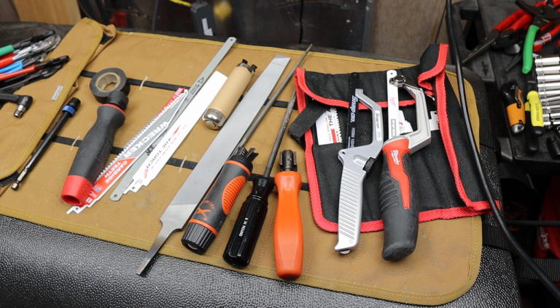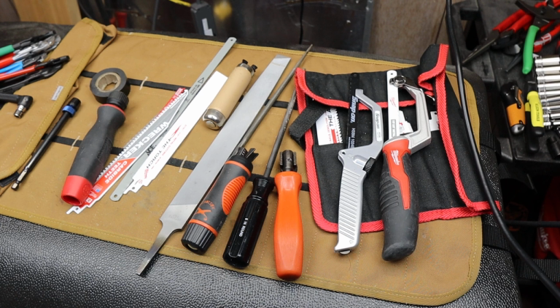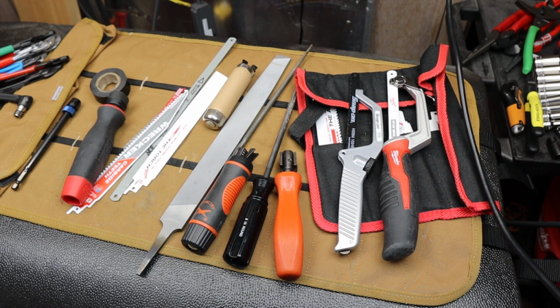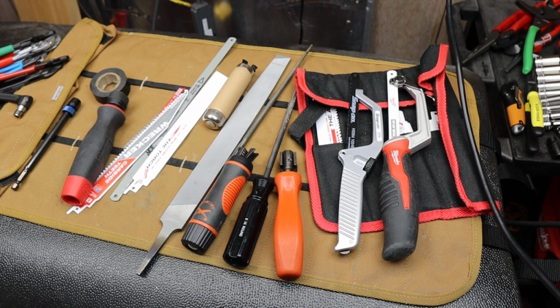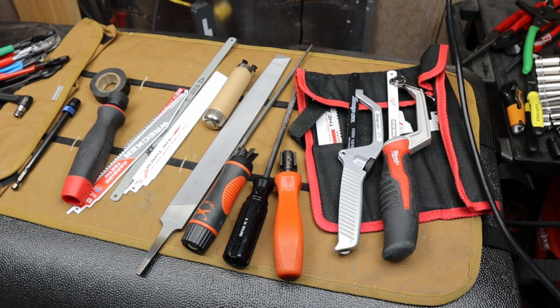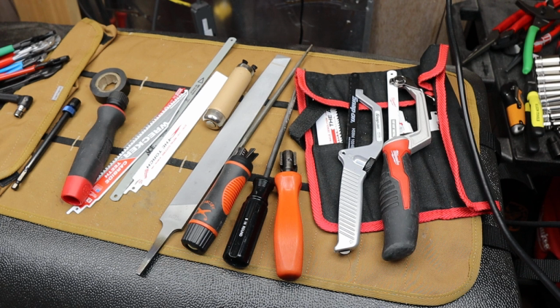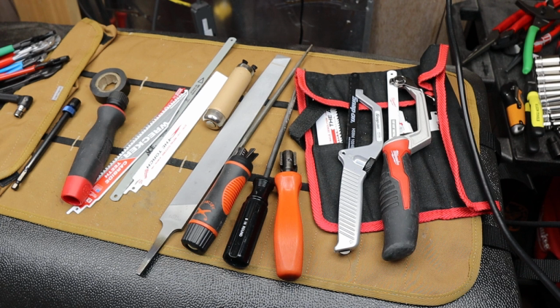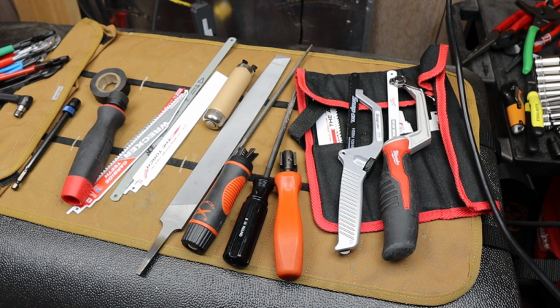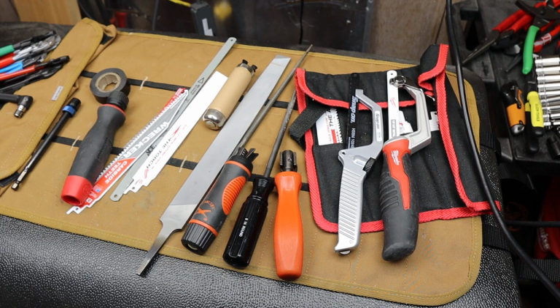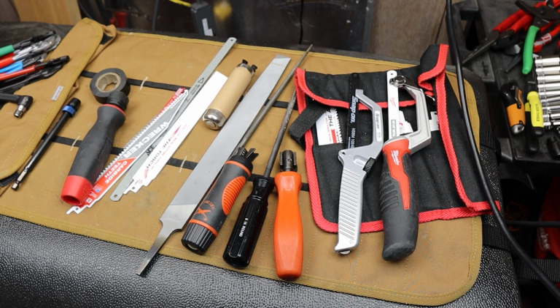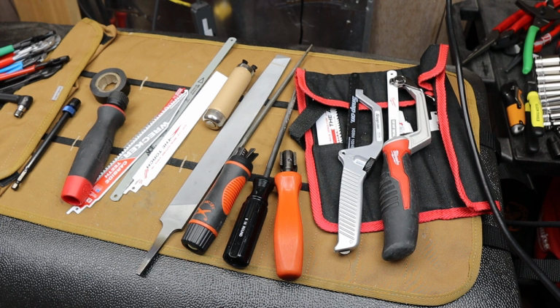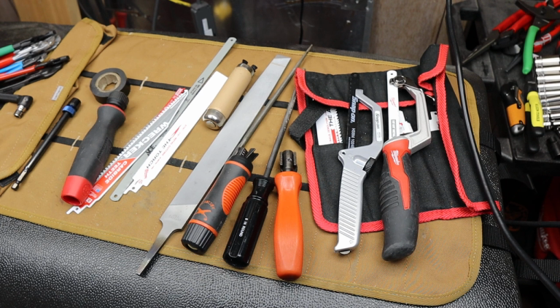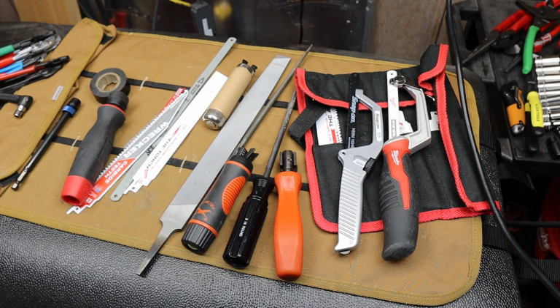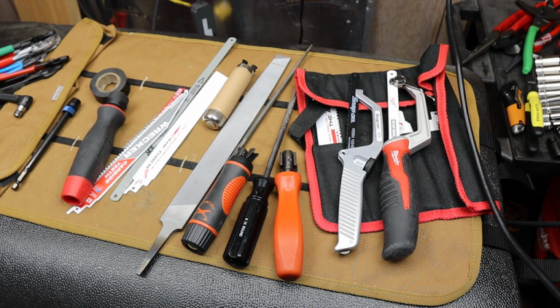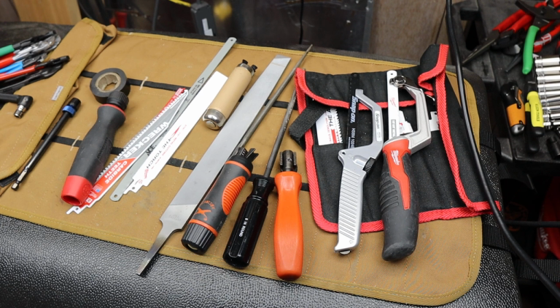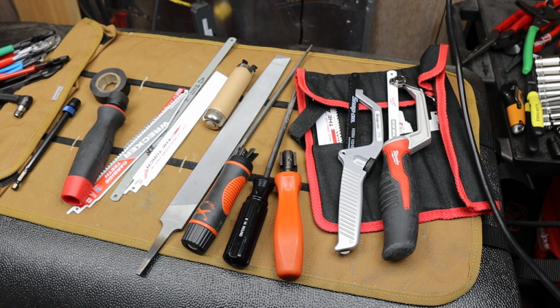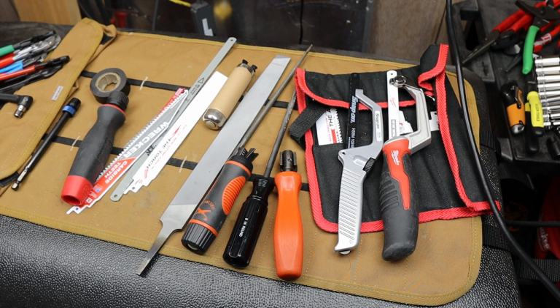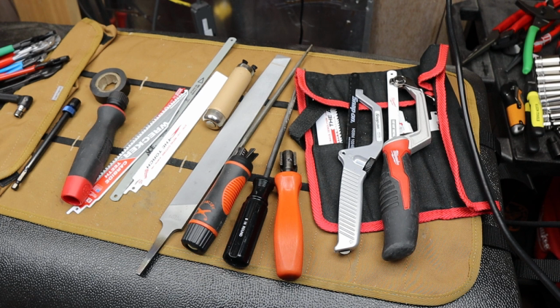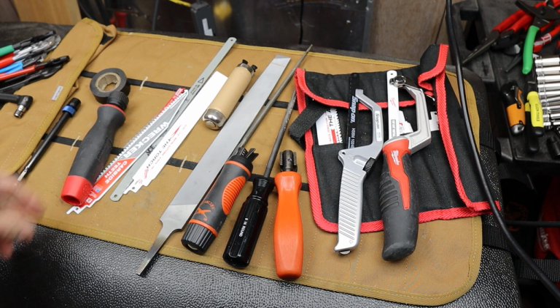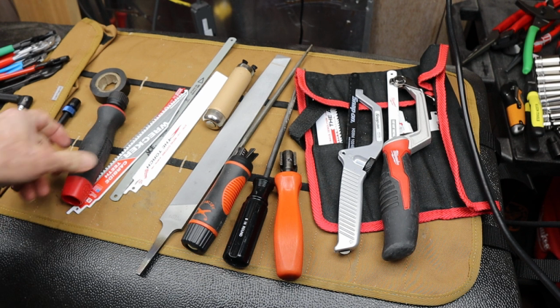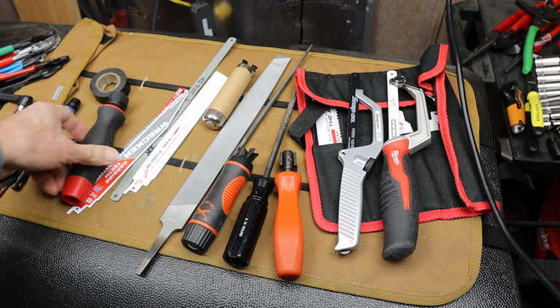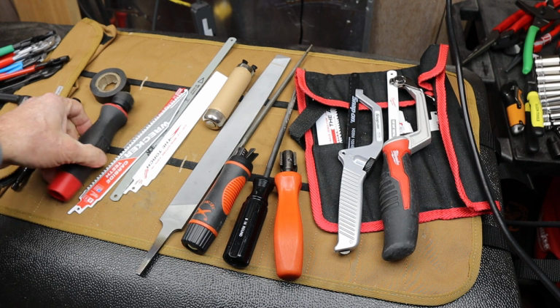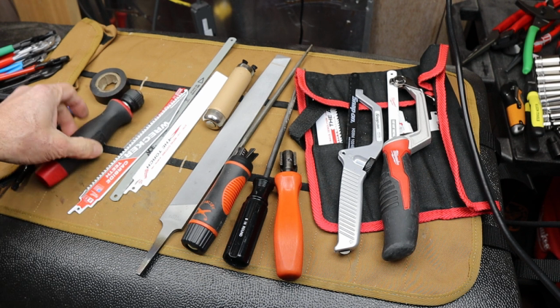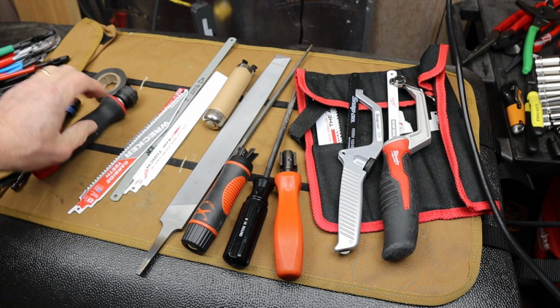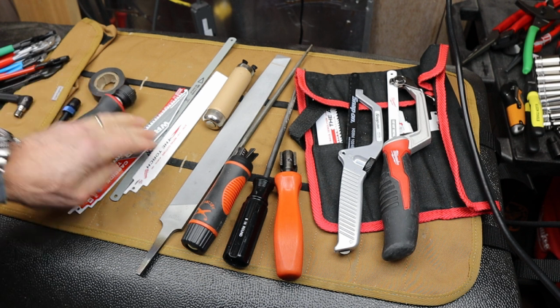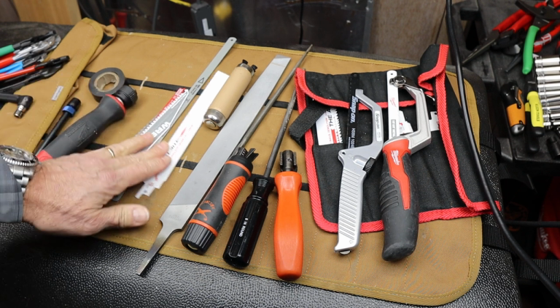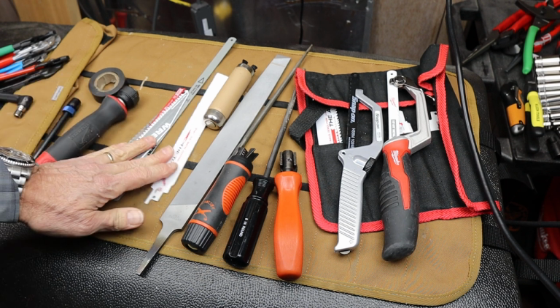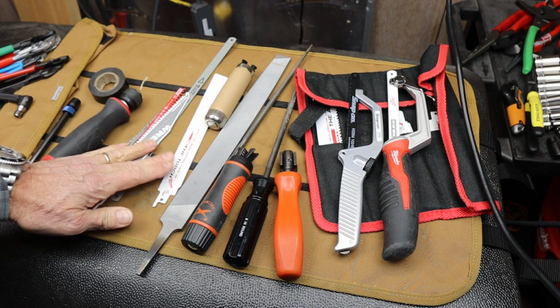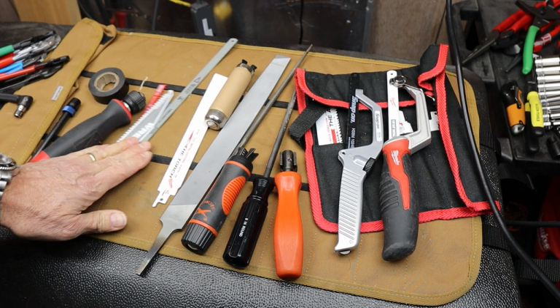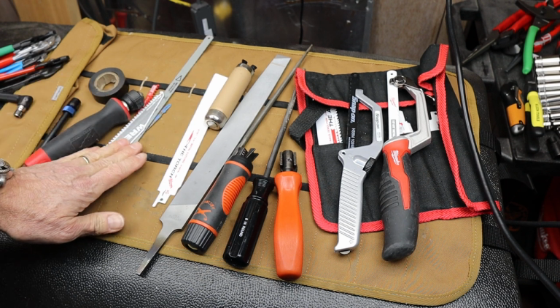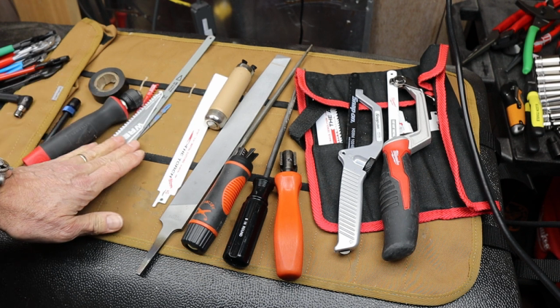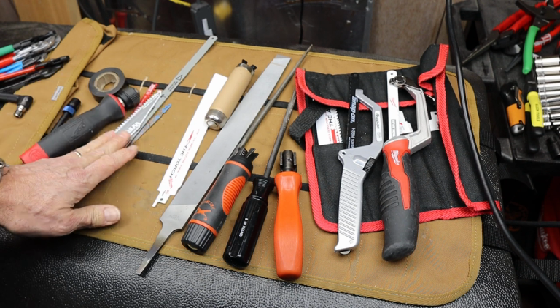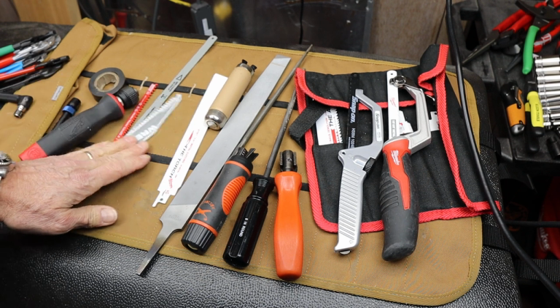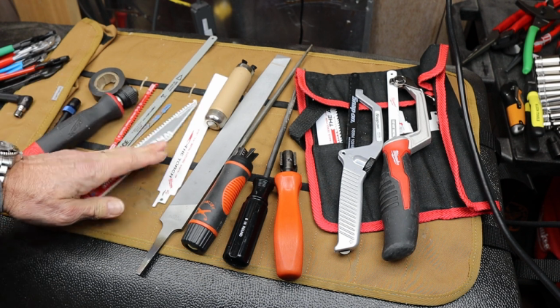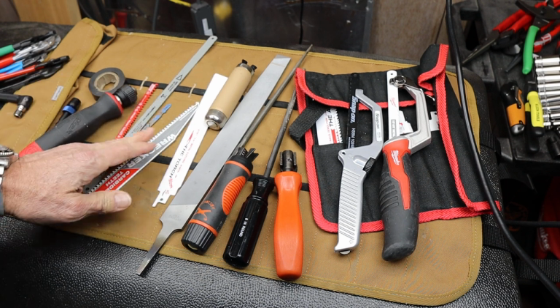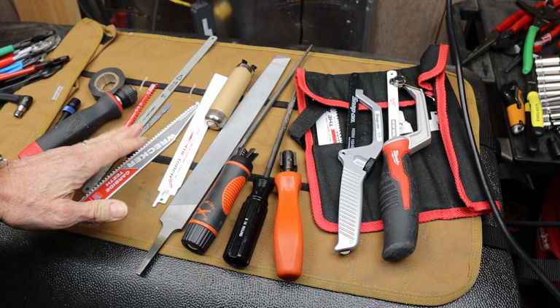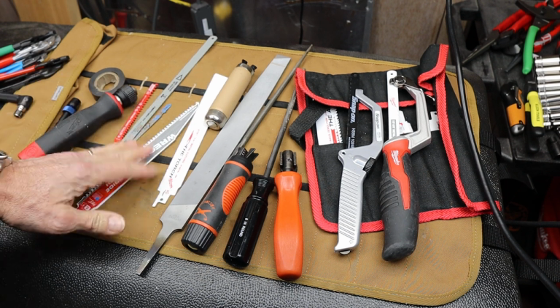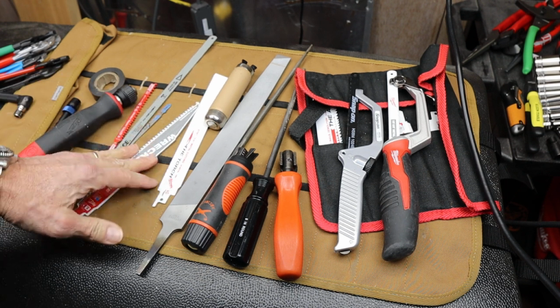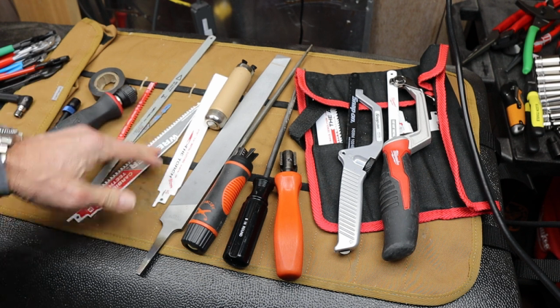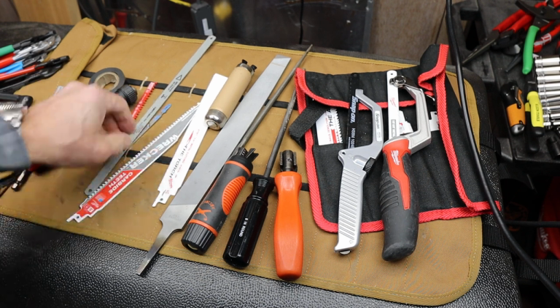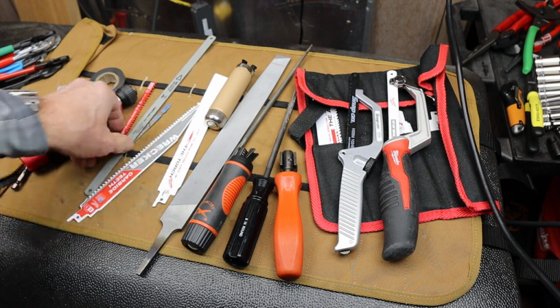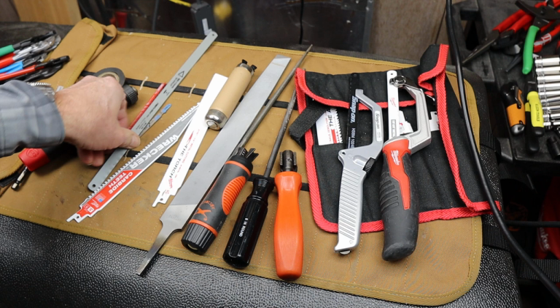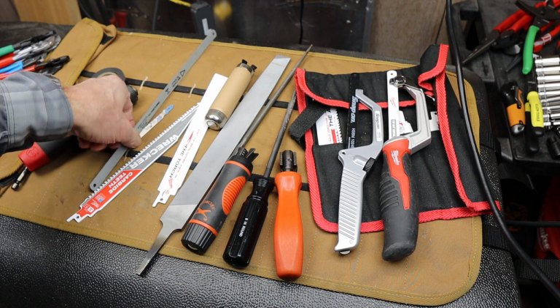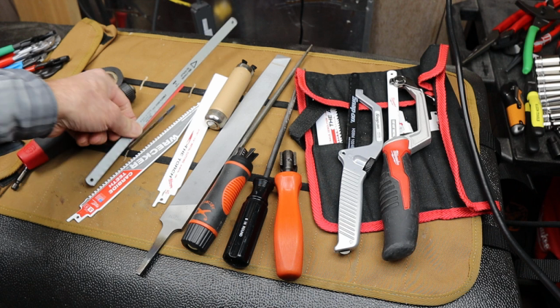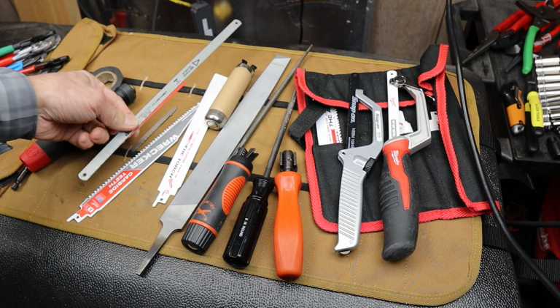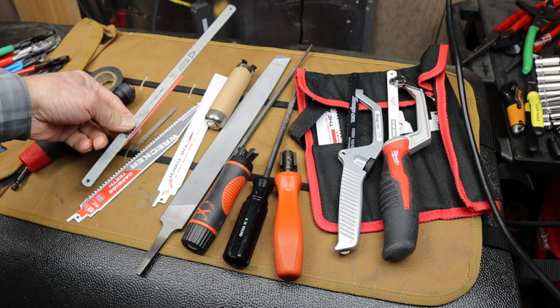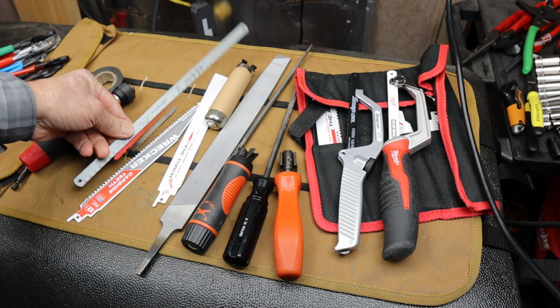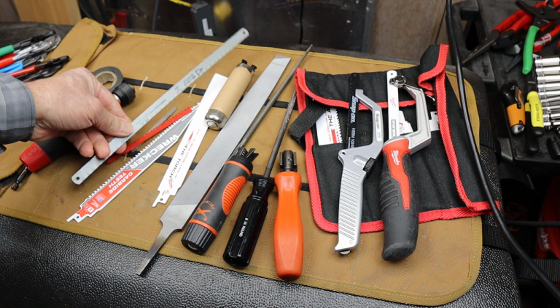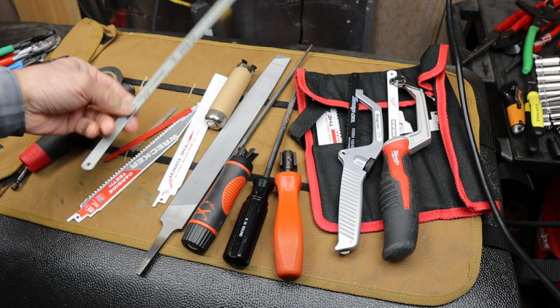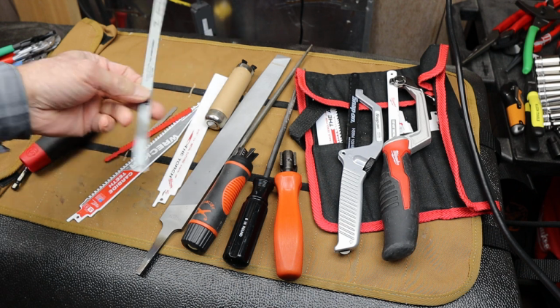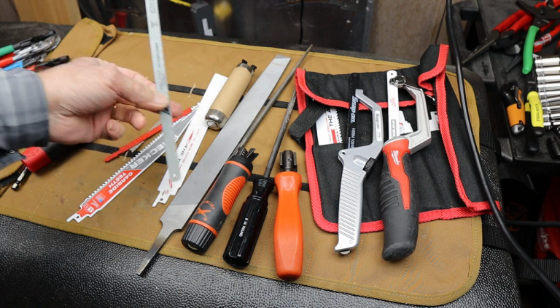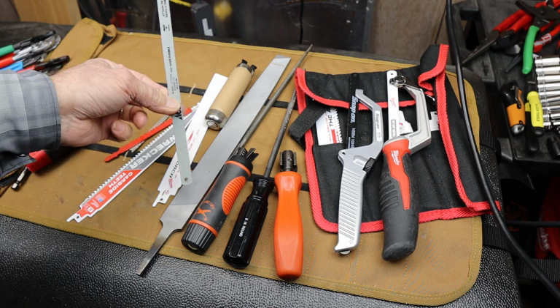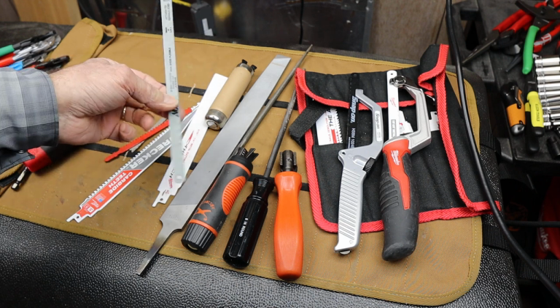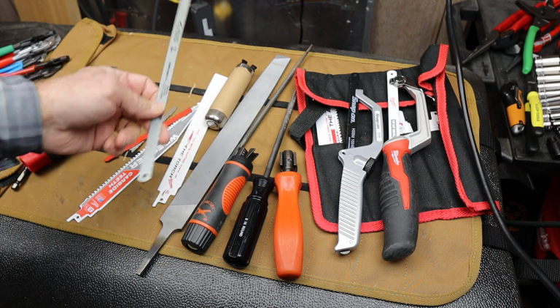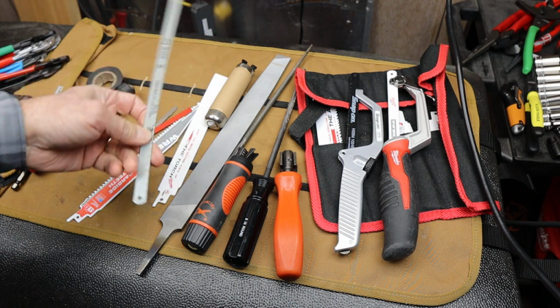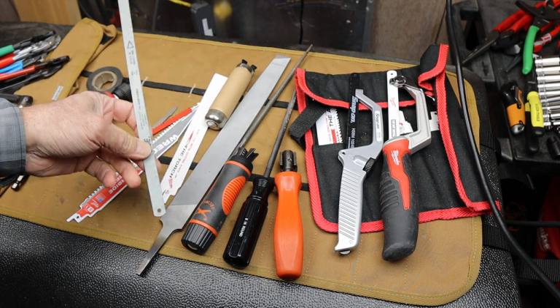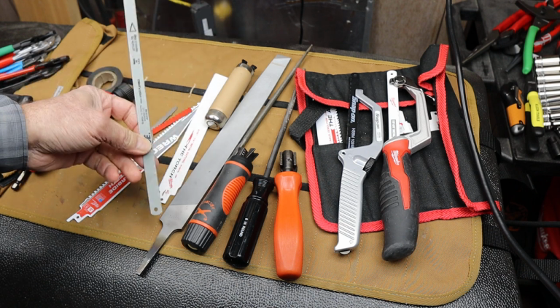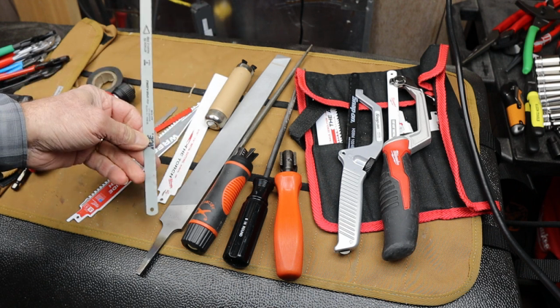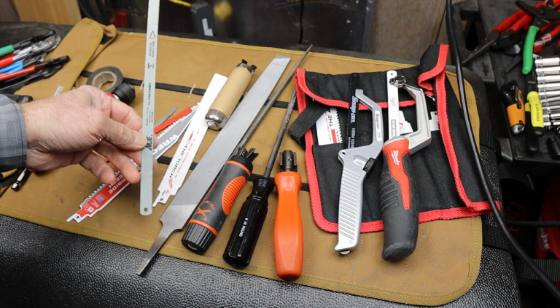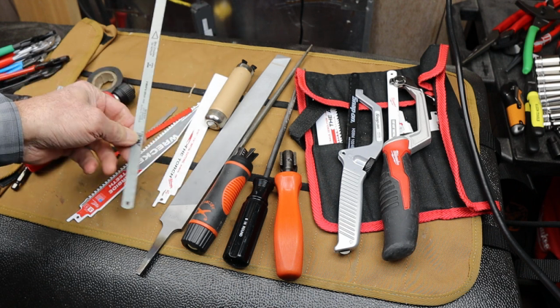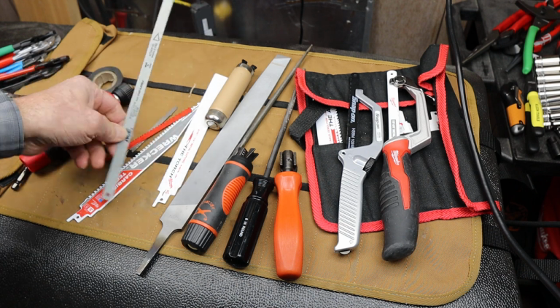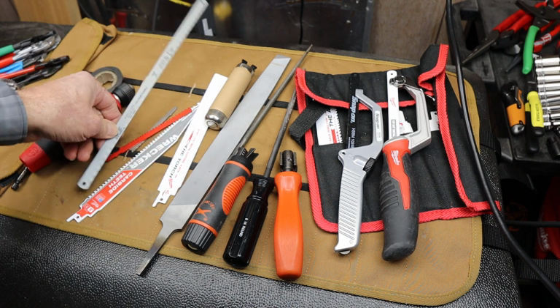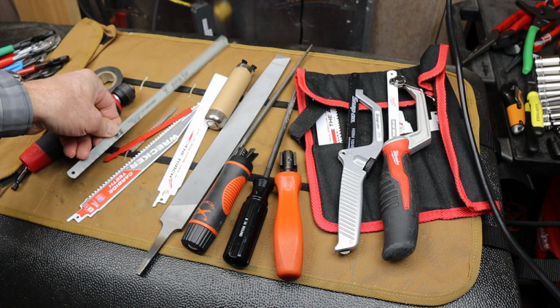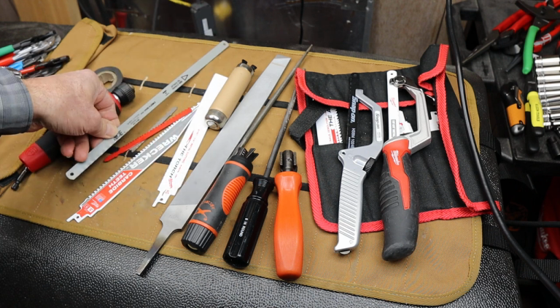Howdy folks, Doc here with Last Best Tool. I'm looking for a kind of universal saw blade holding handle.